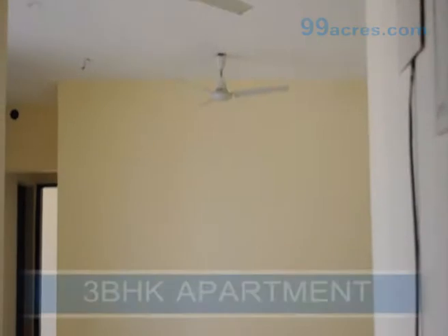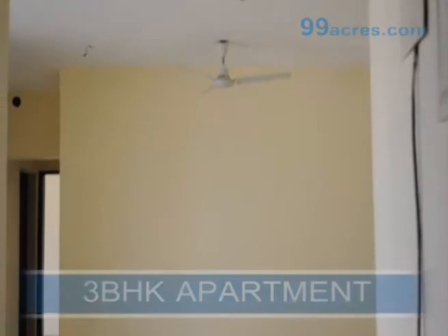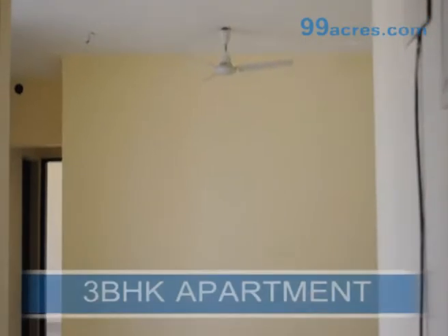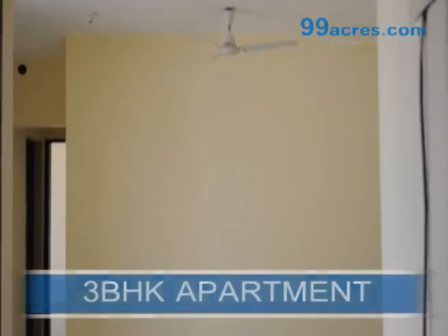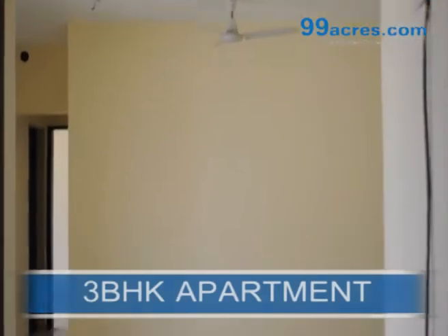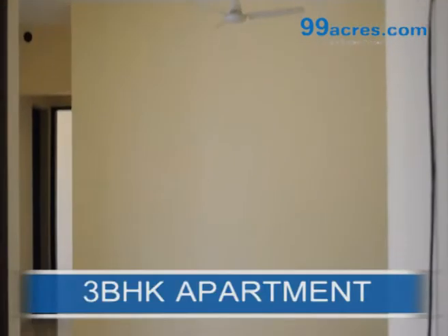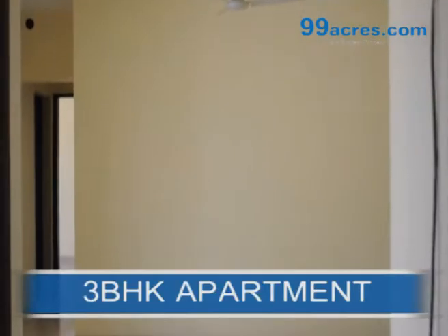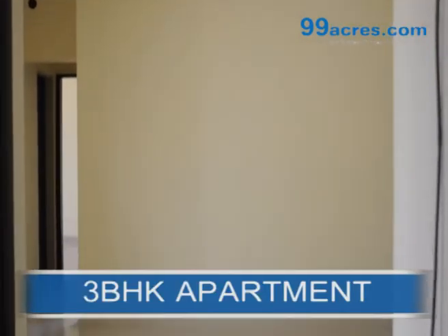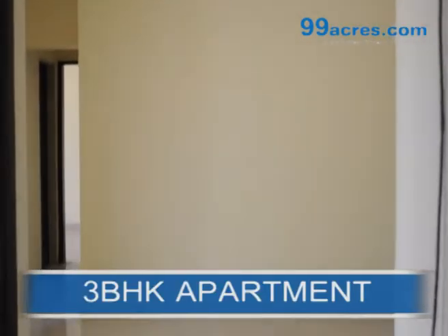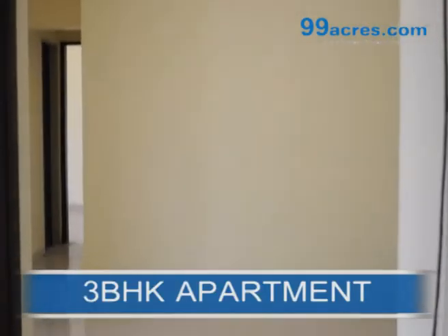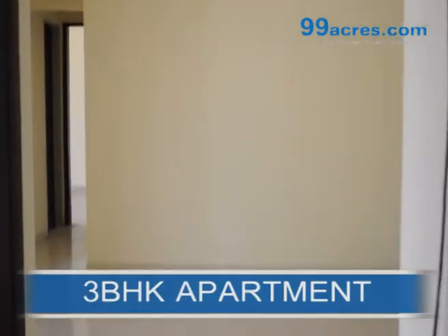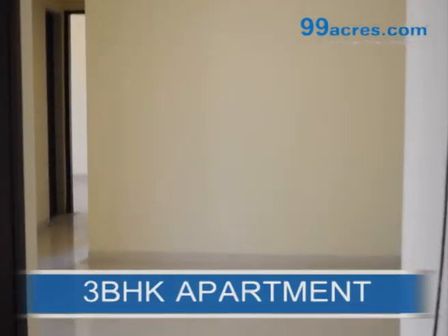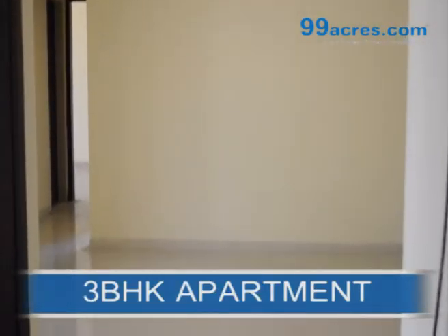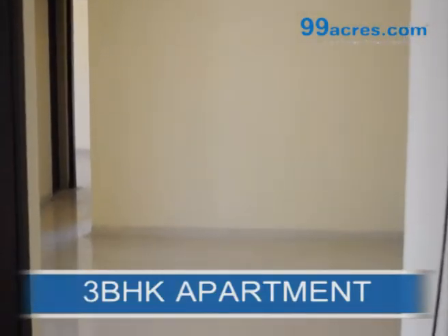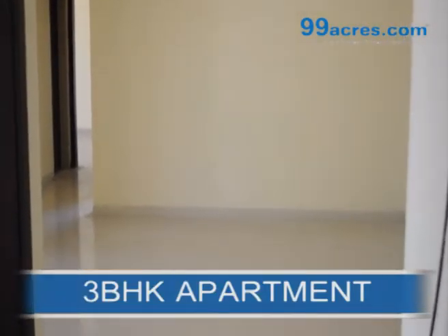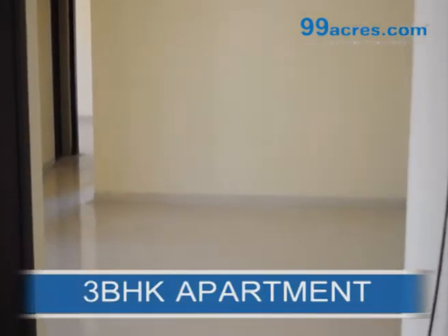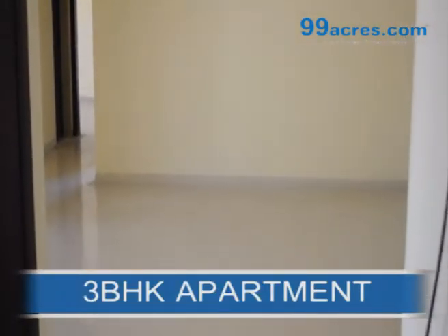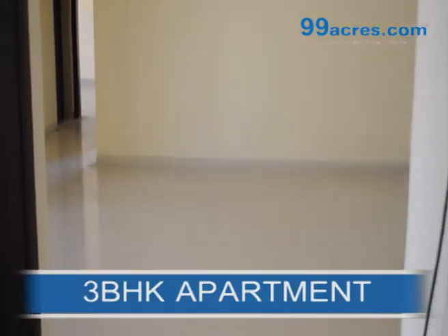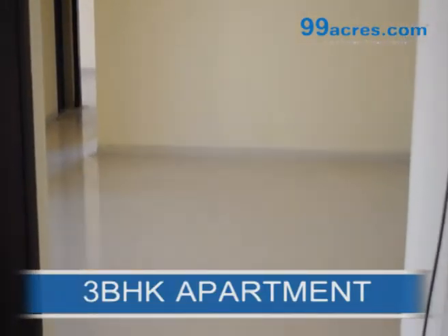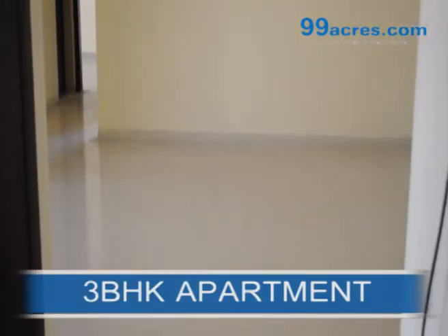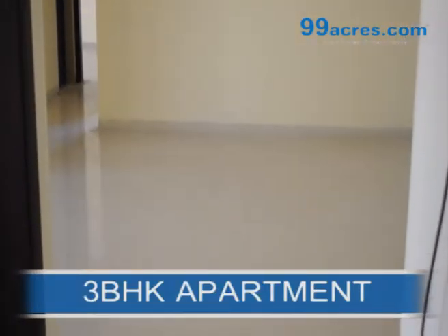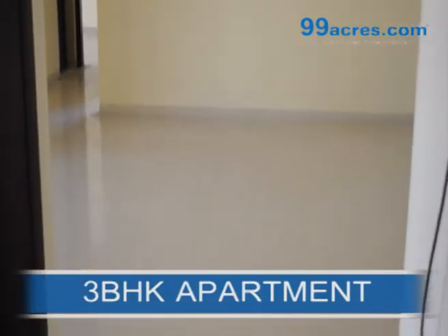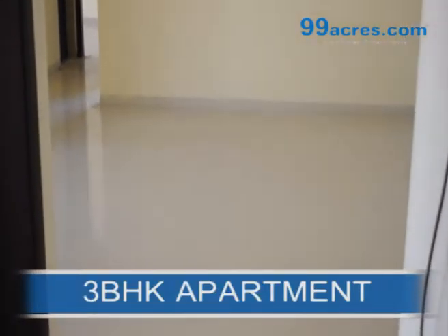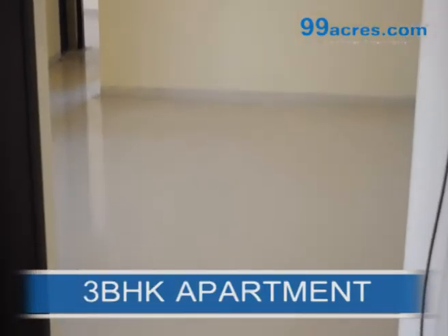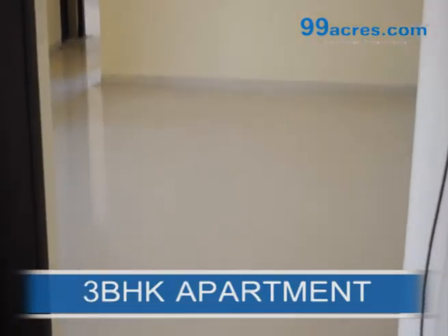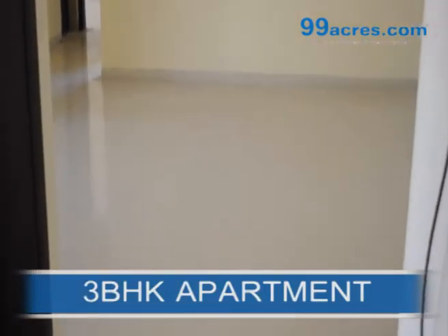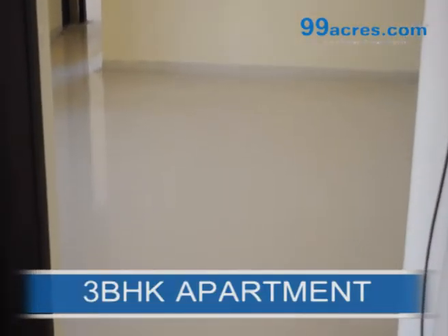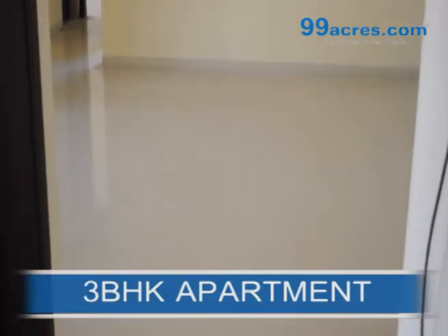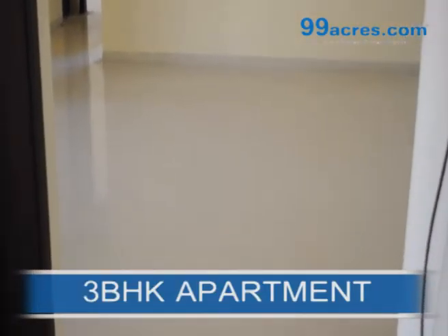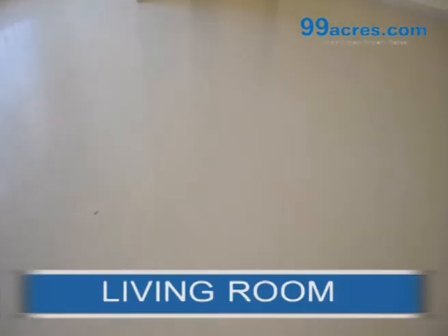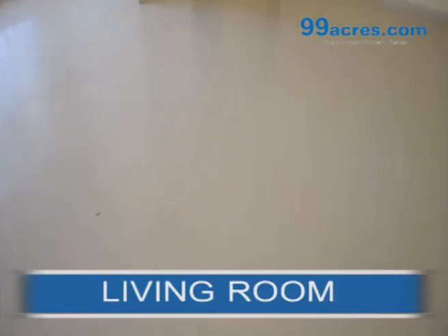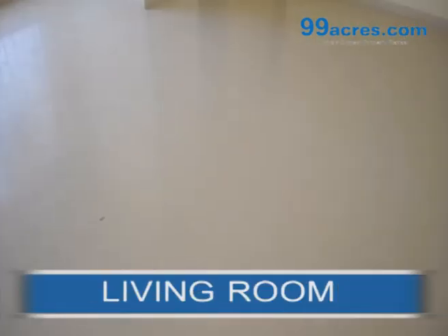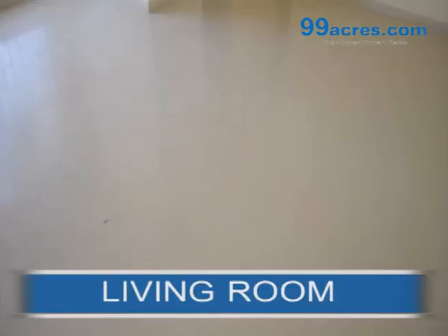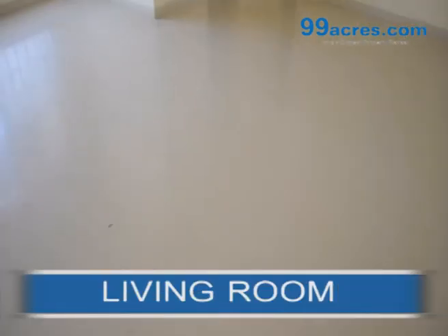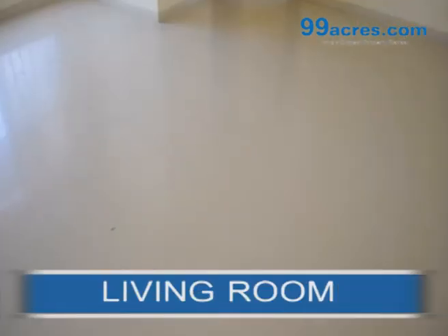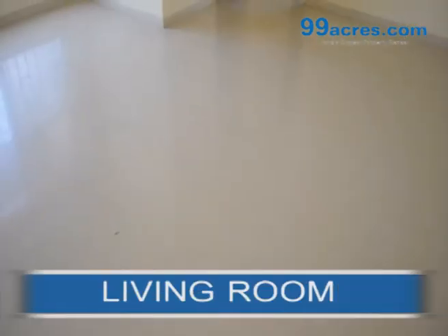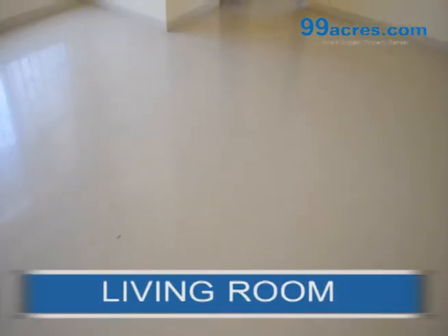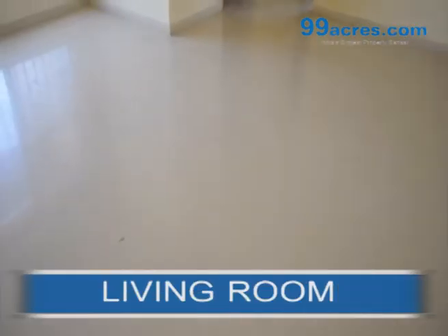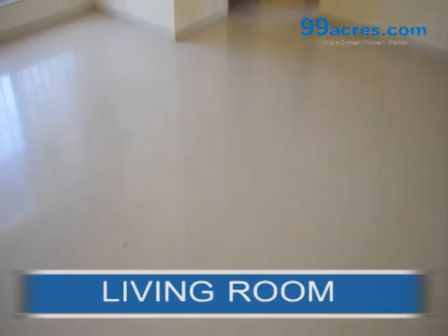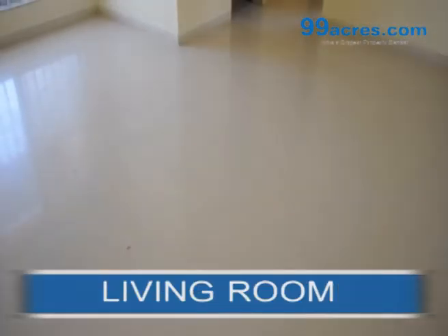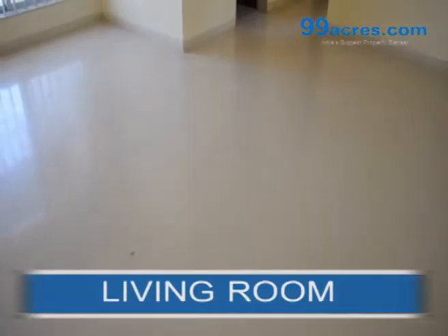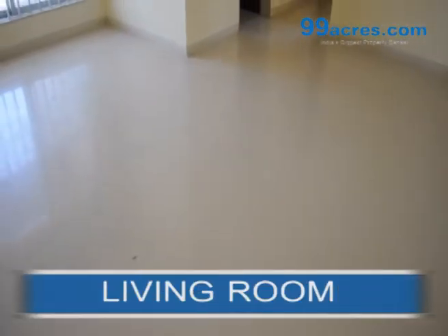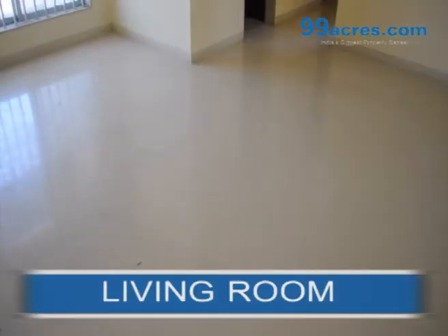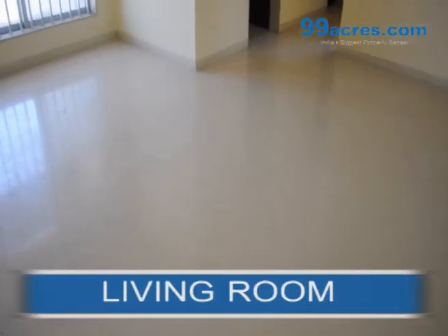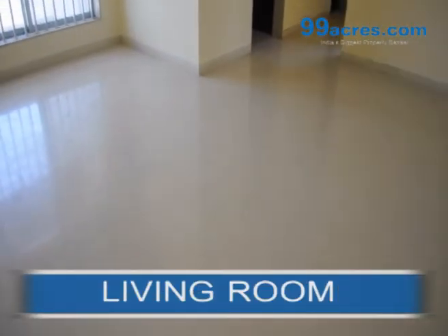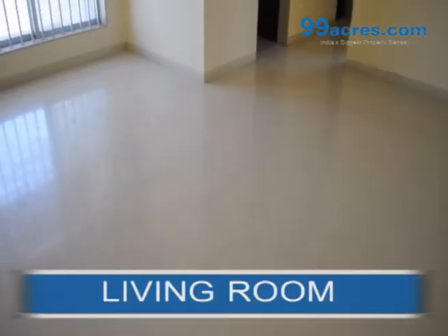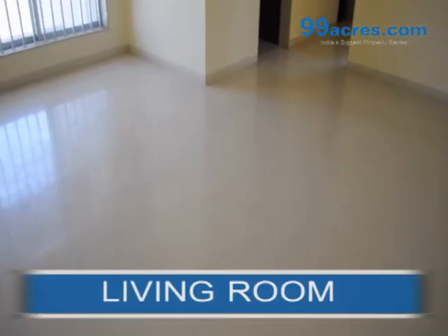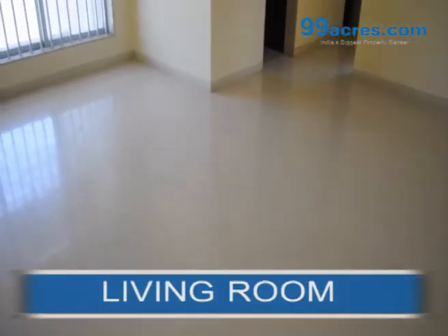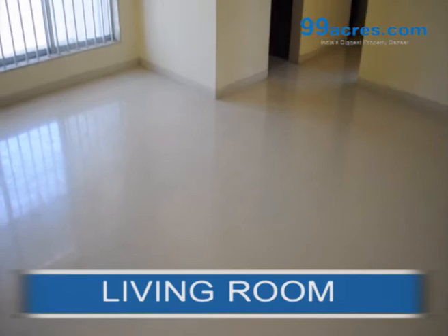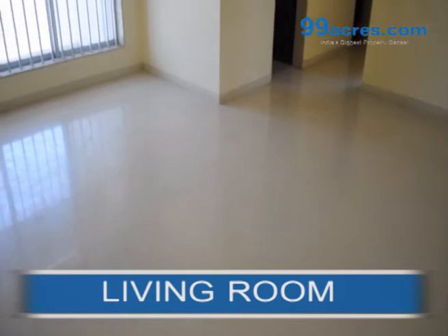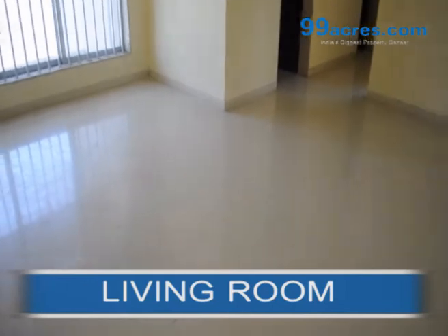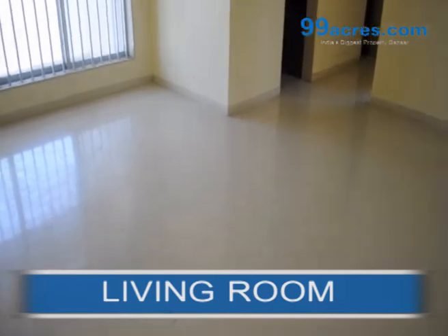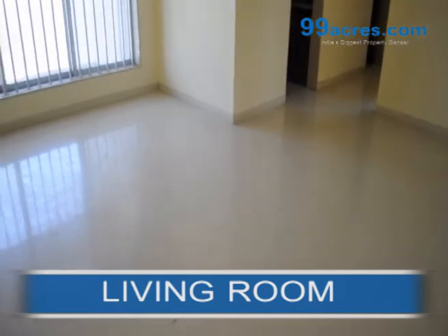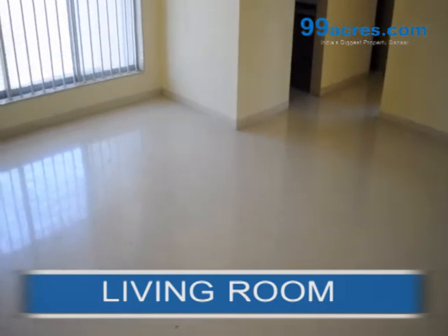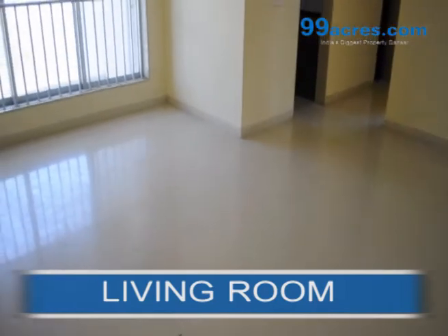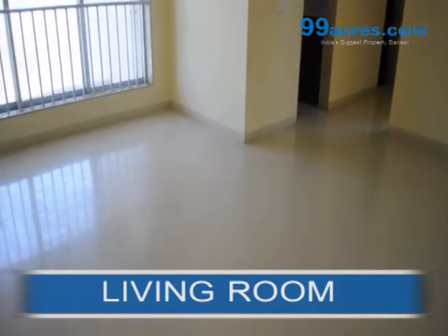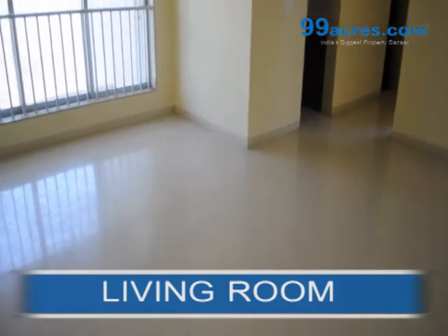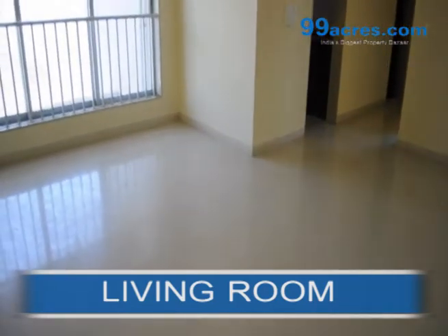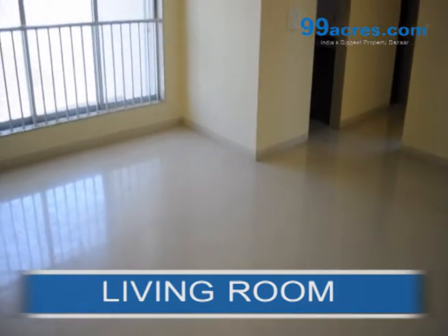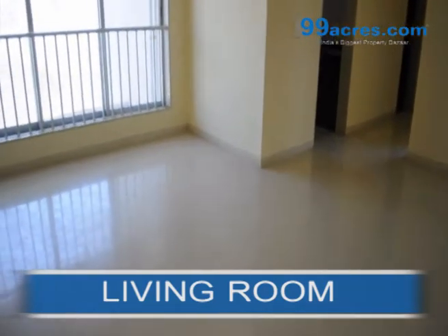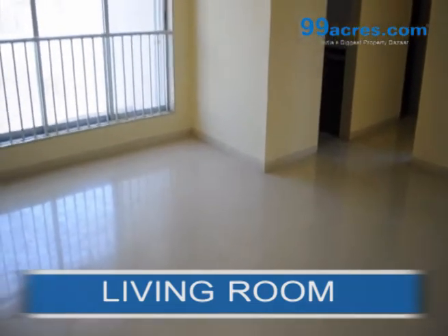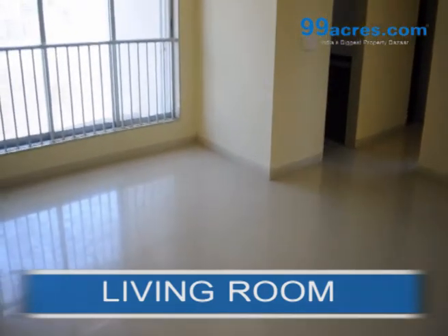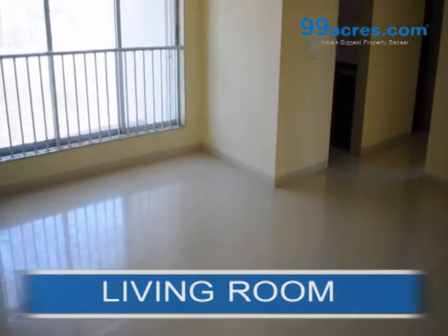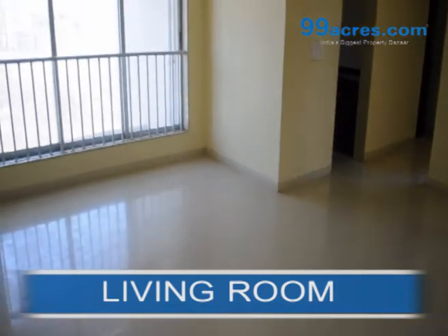This is a 3BHK apartment. This is a spacious living room.